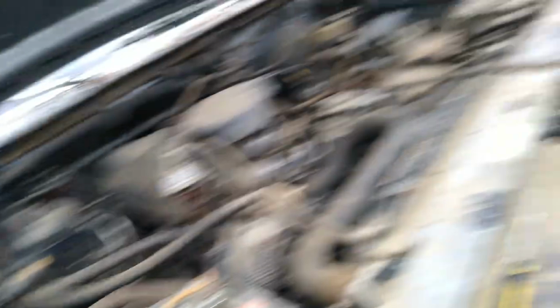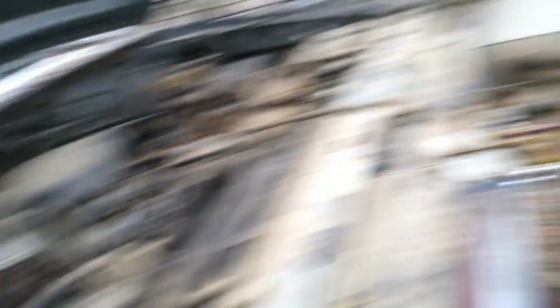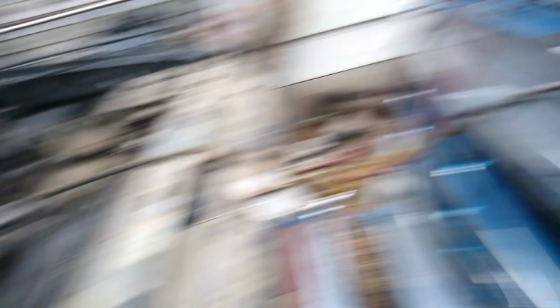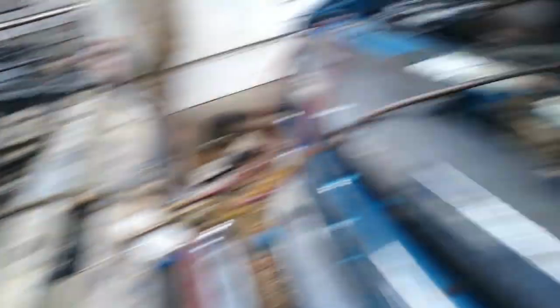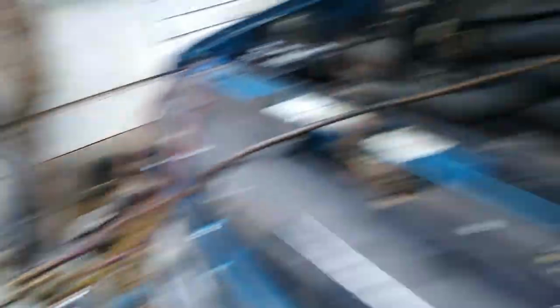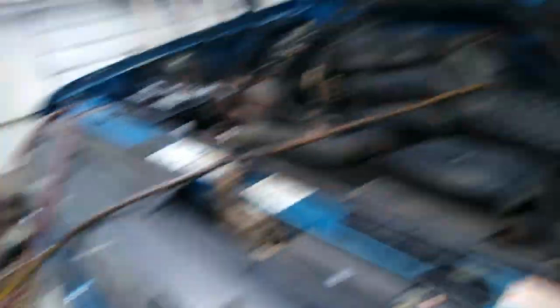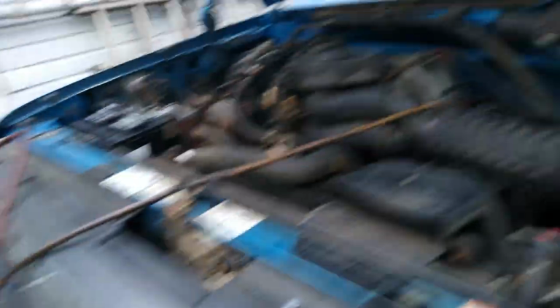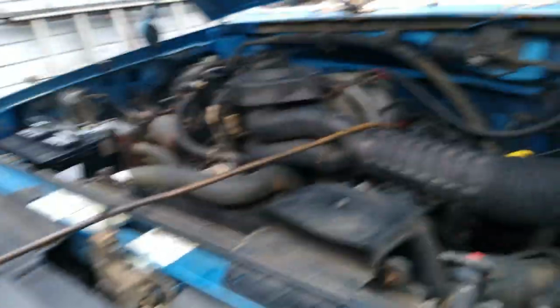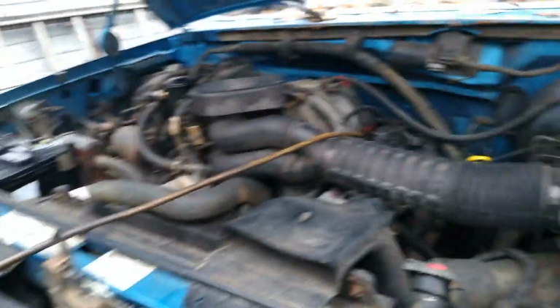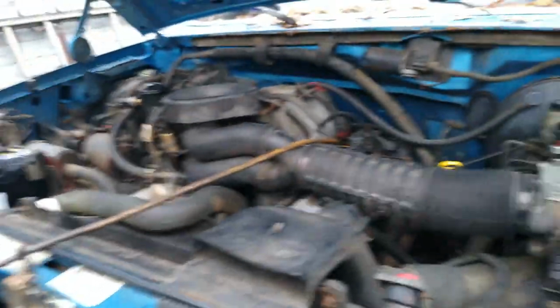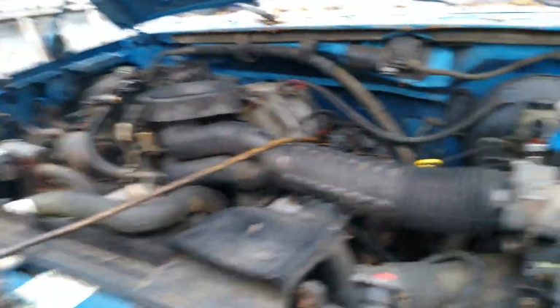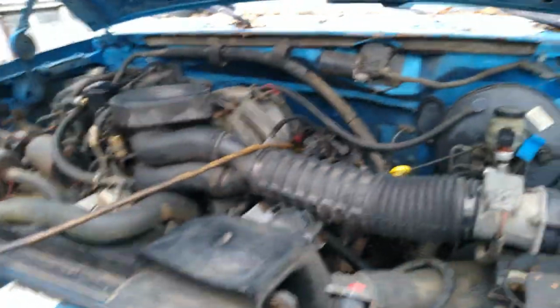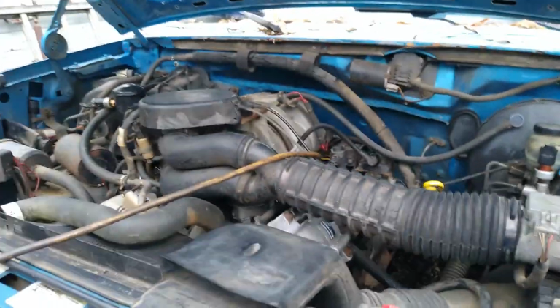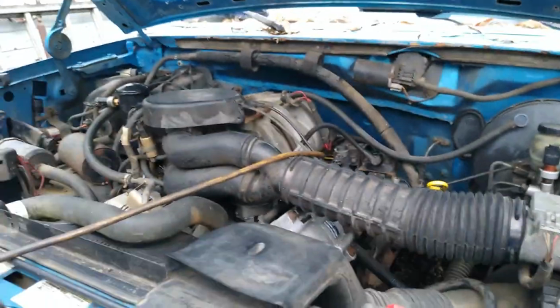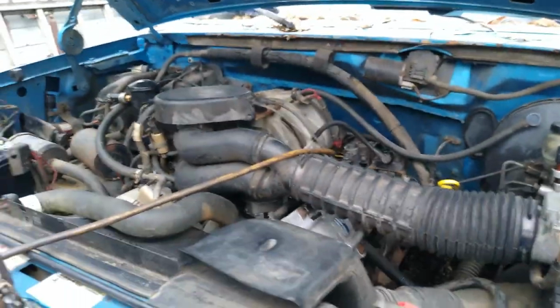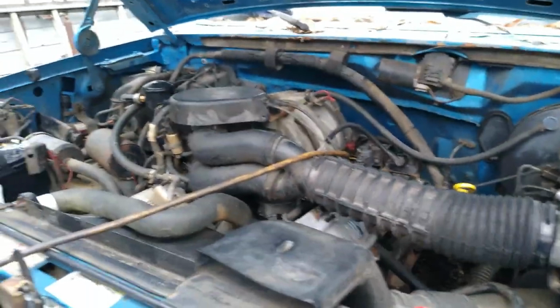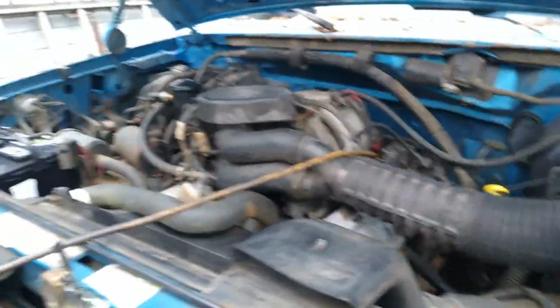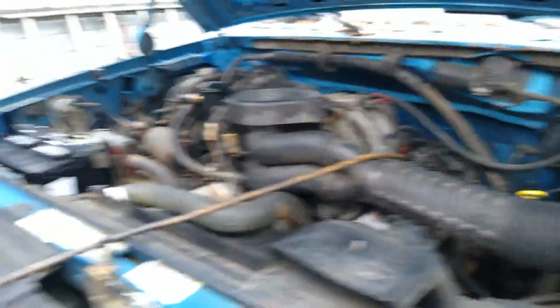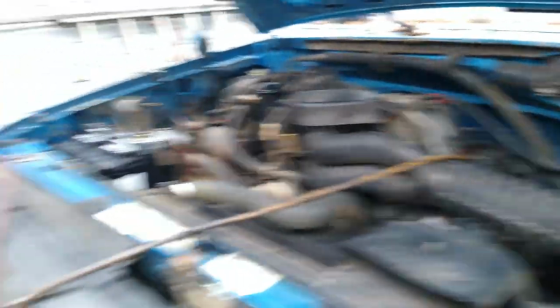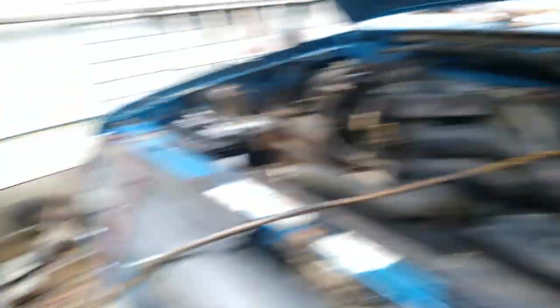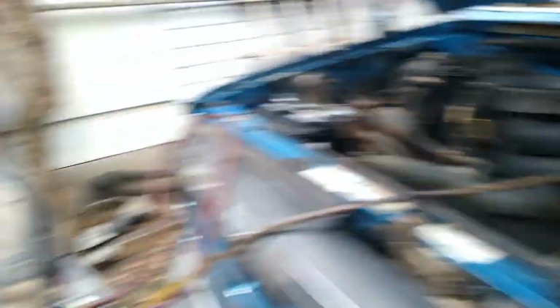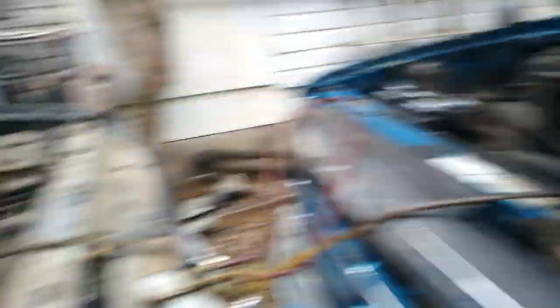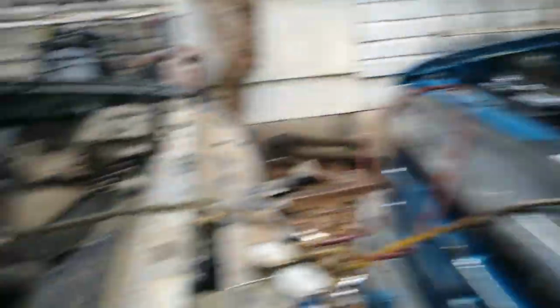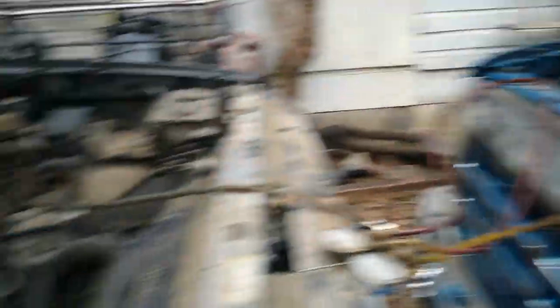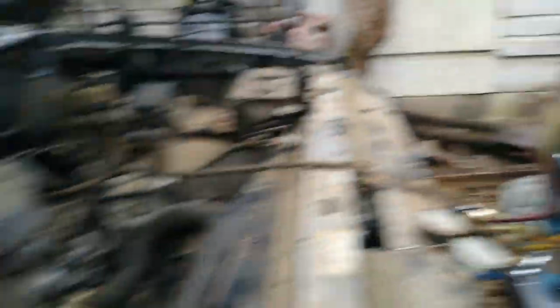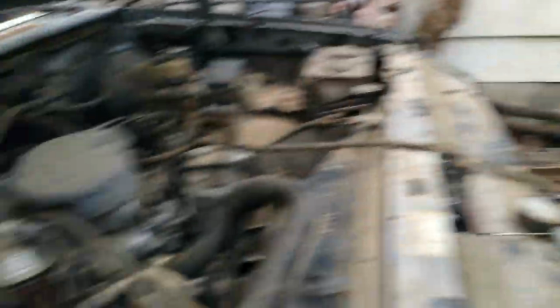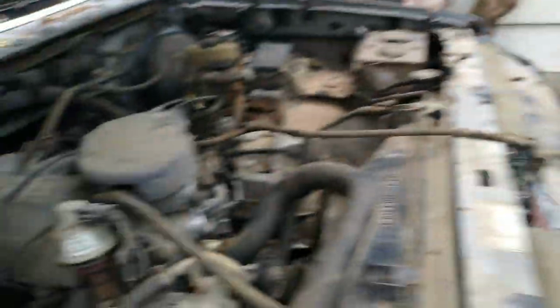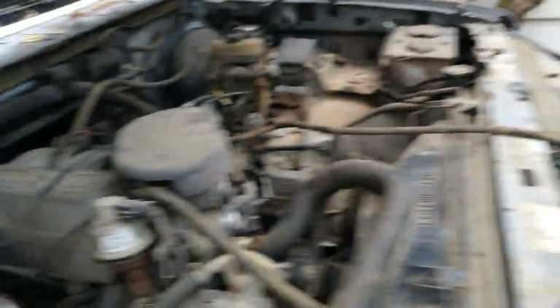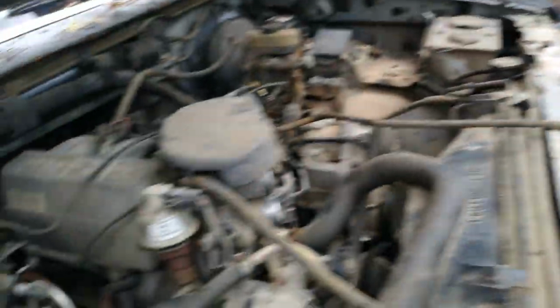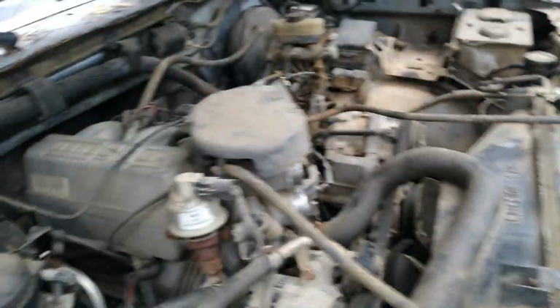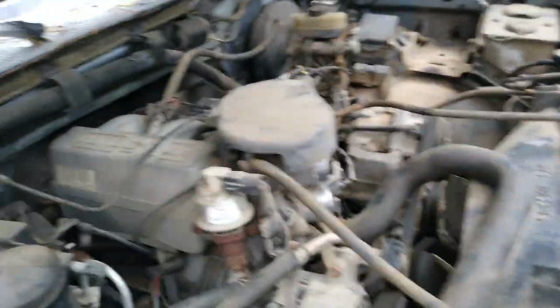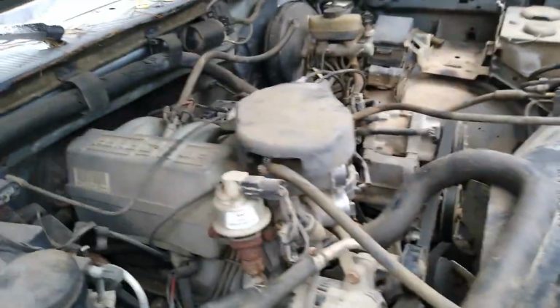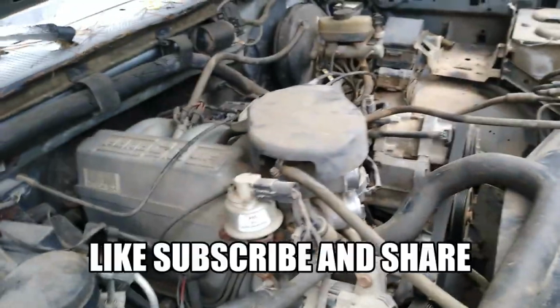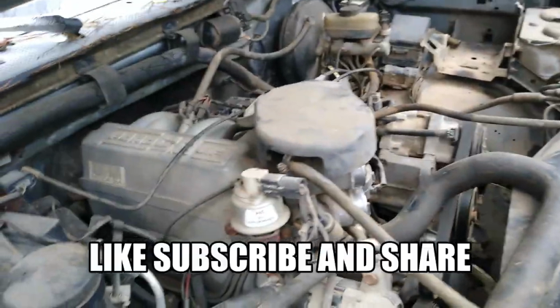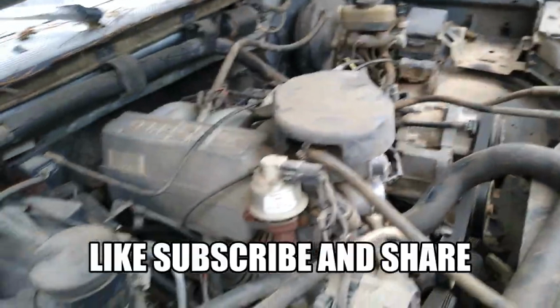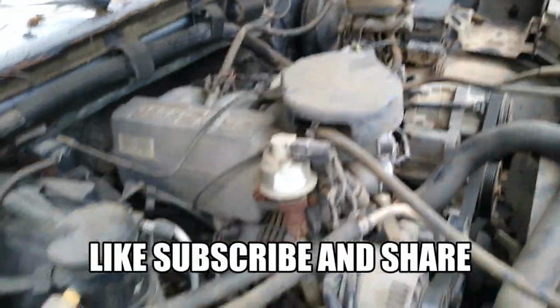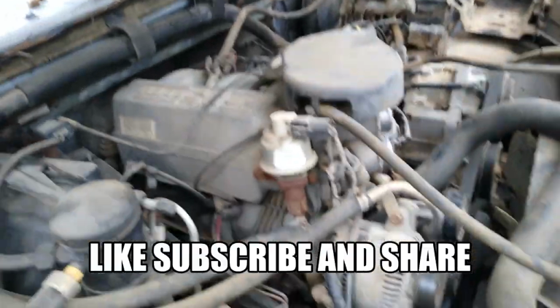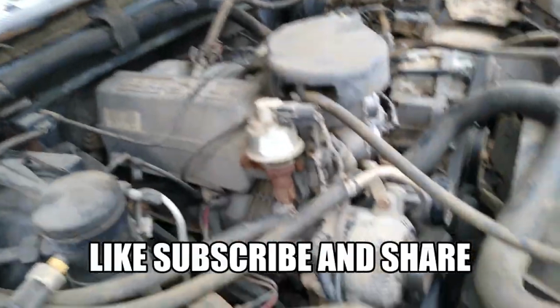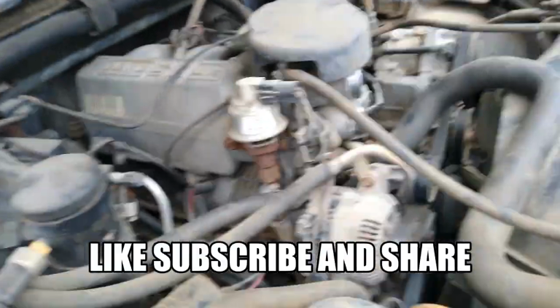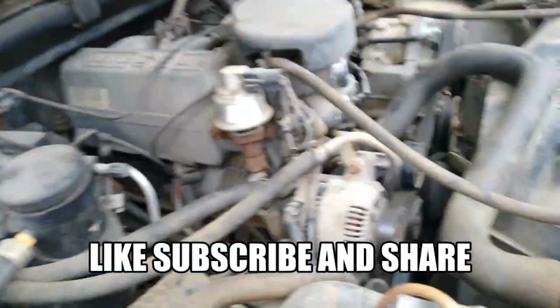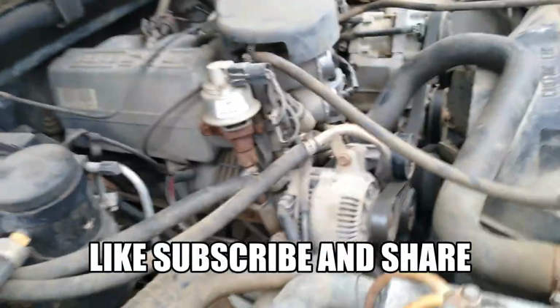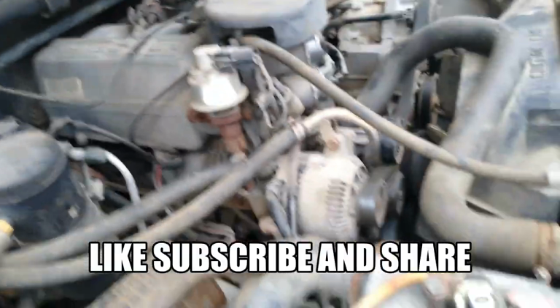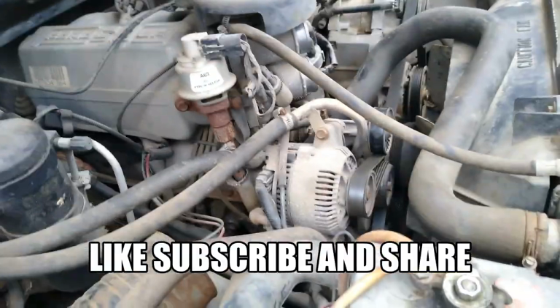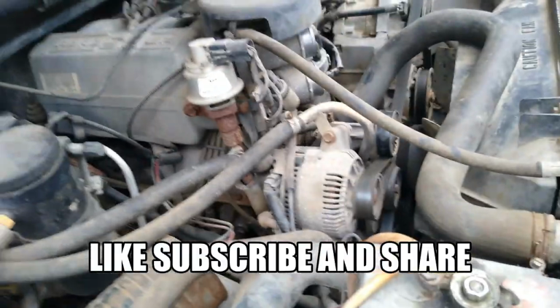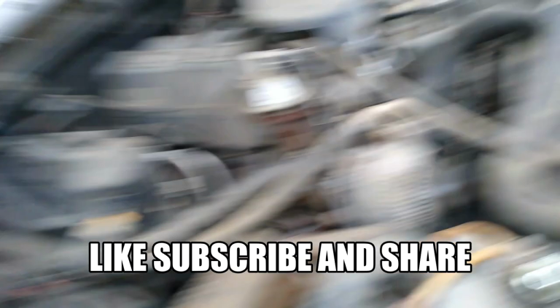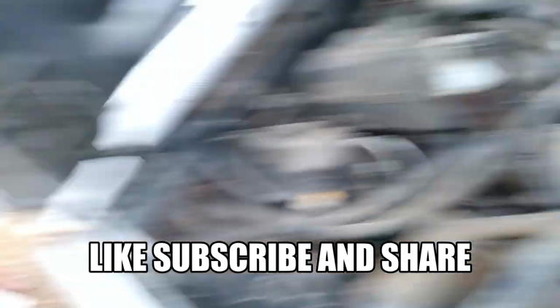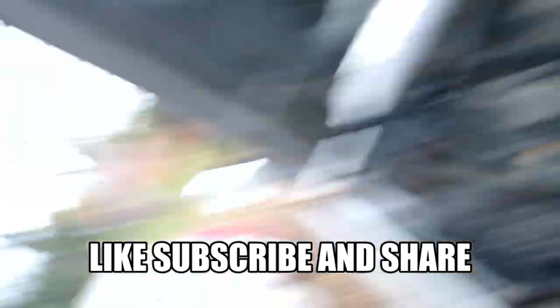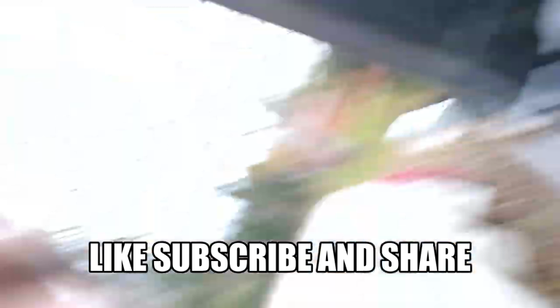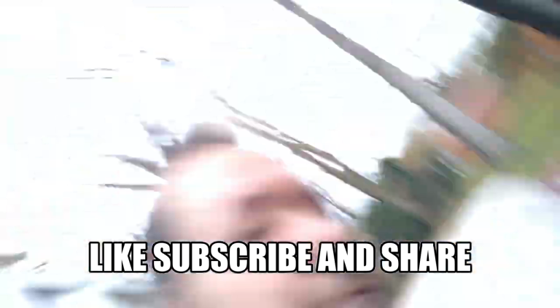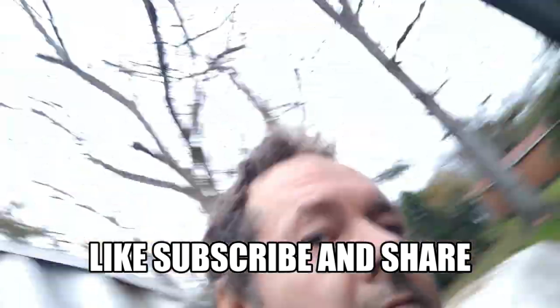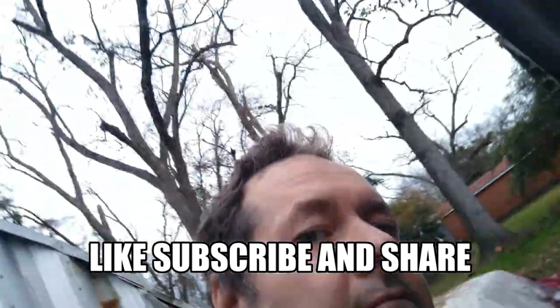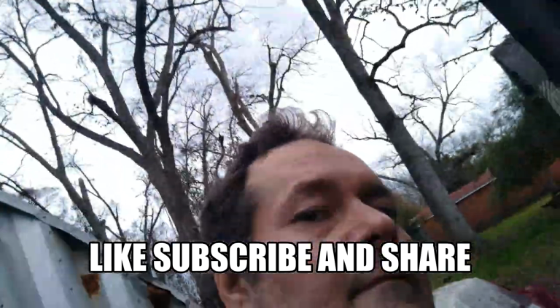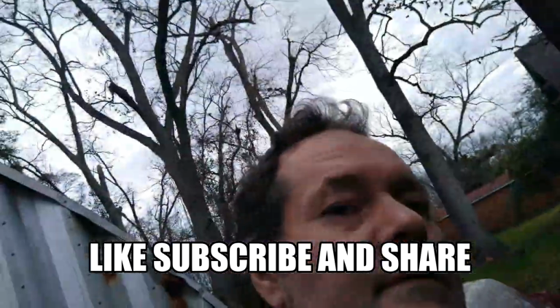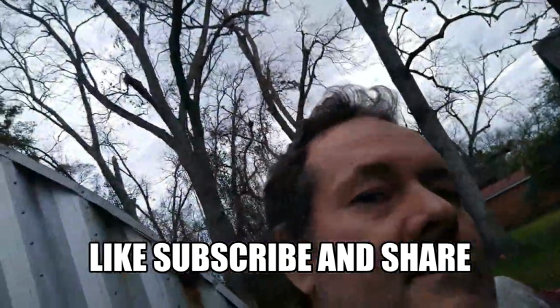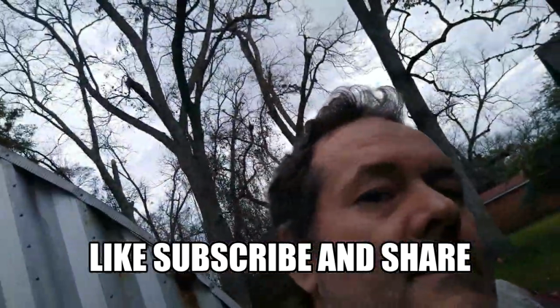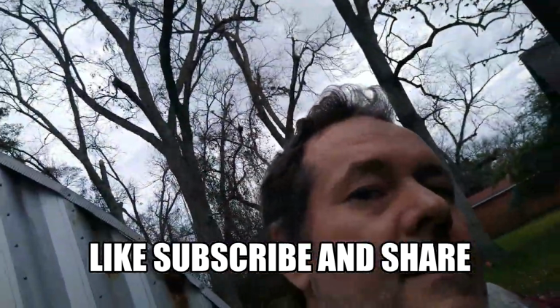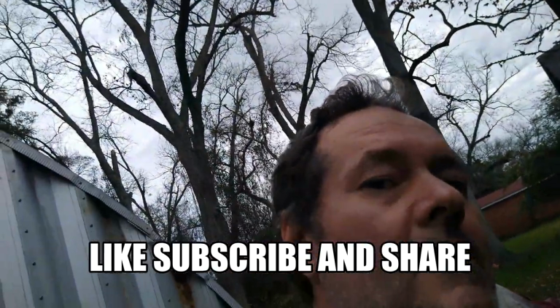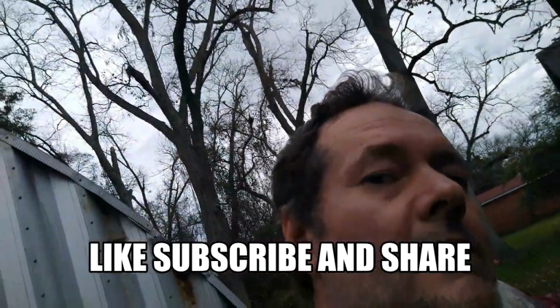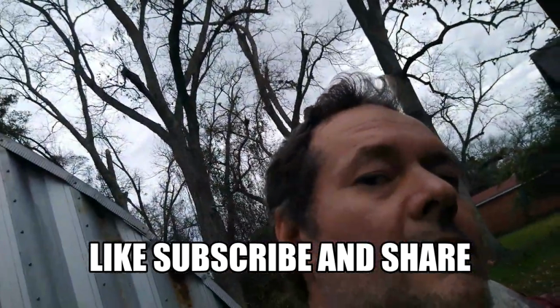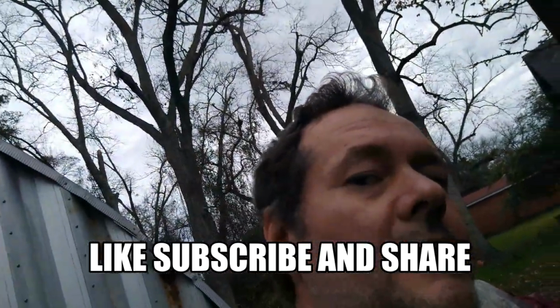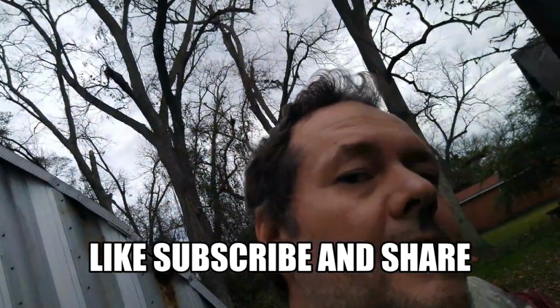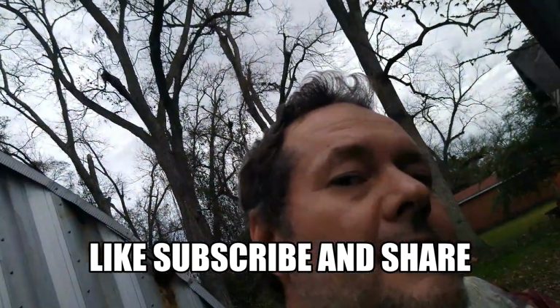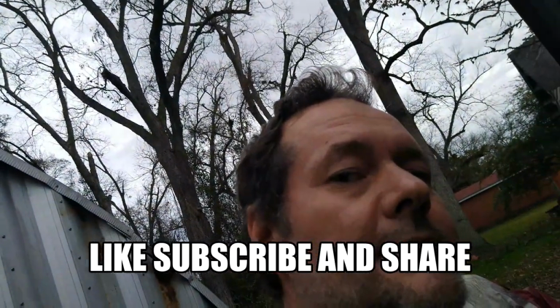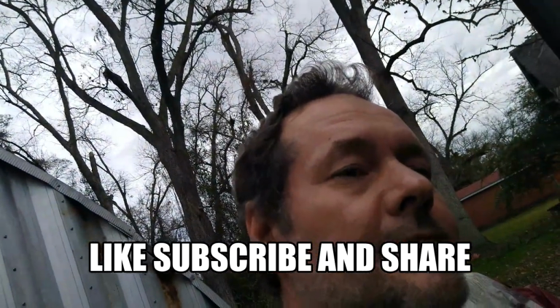That's how you can crank one truck using the other truck's fuel pump. See y'all on the next one.